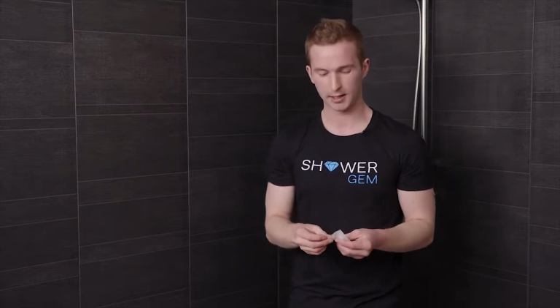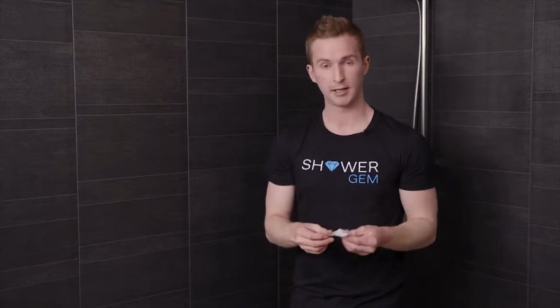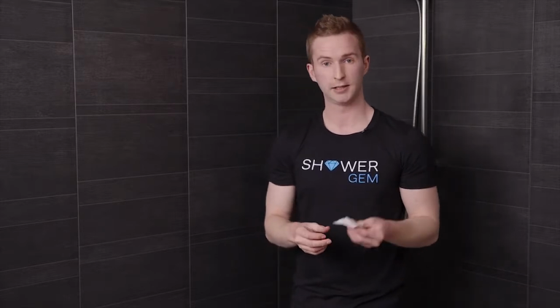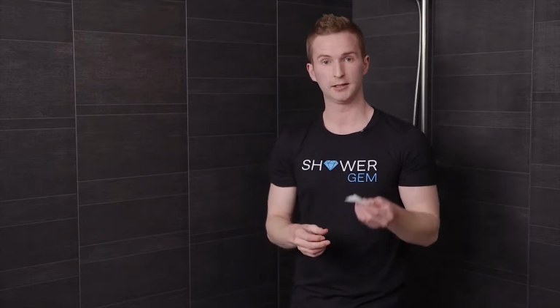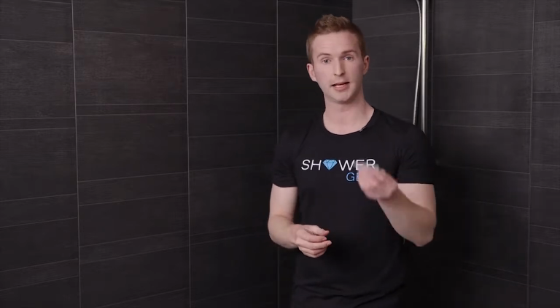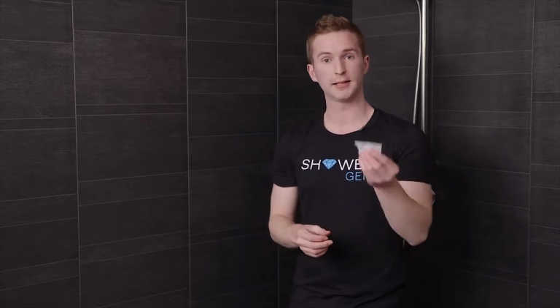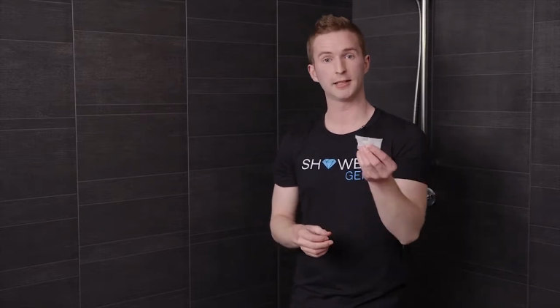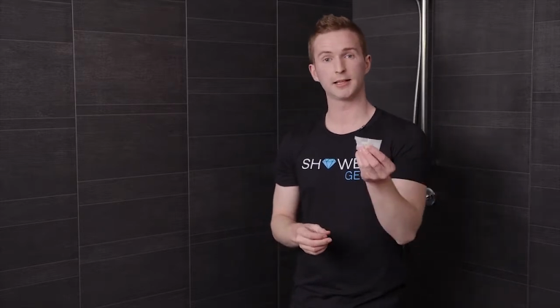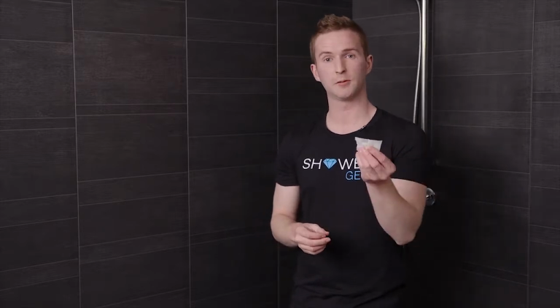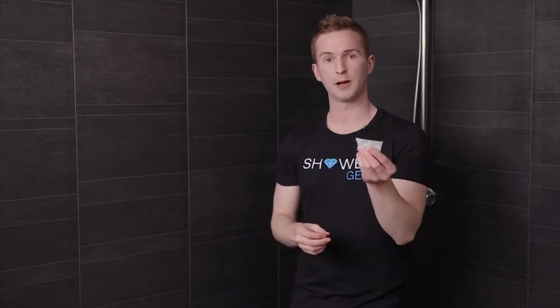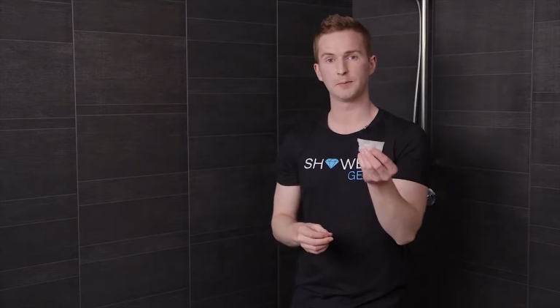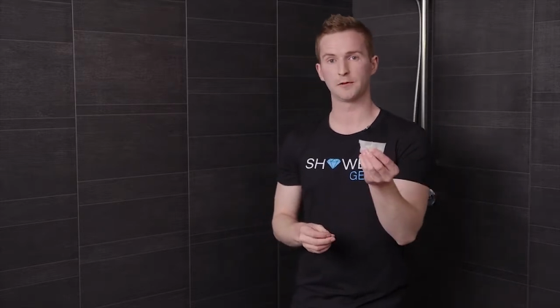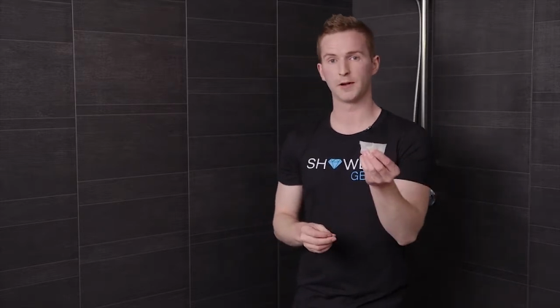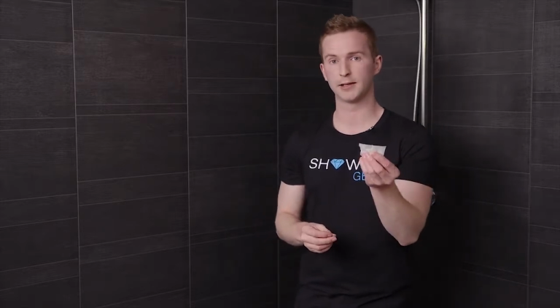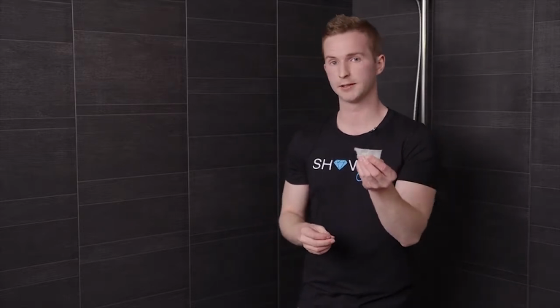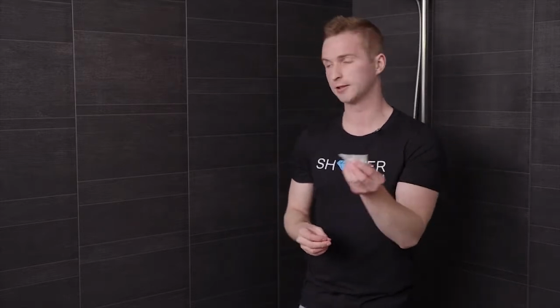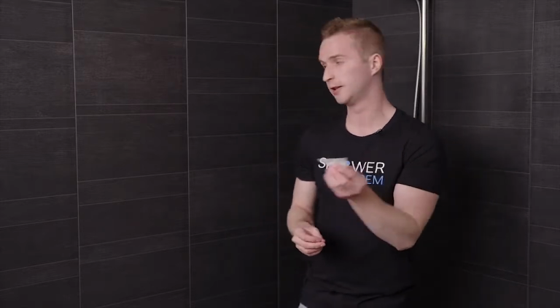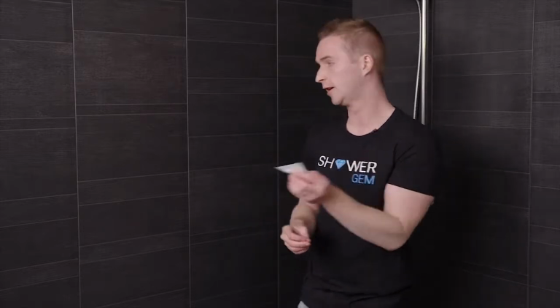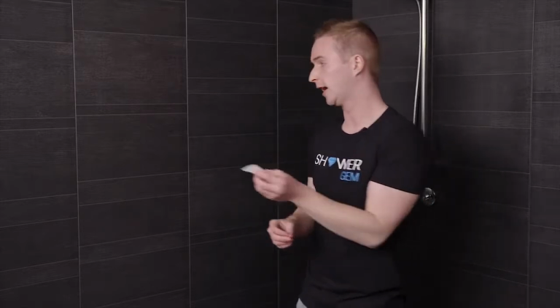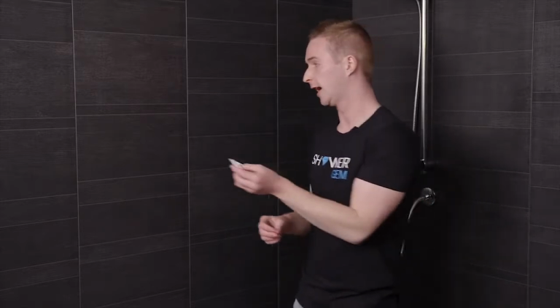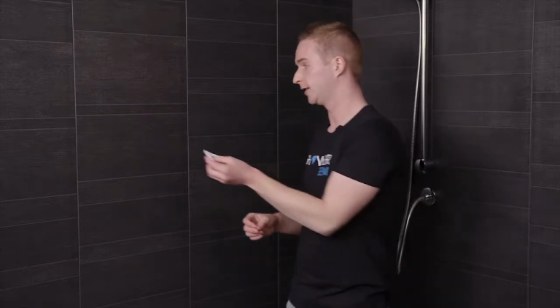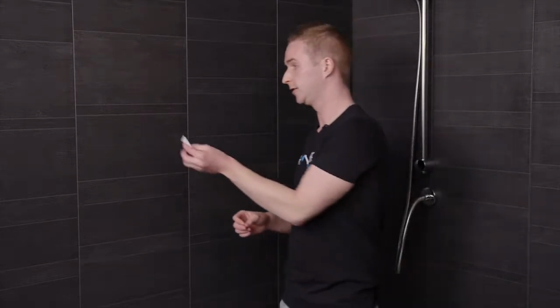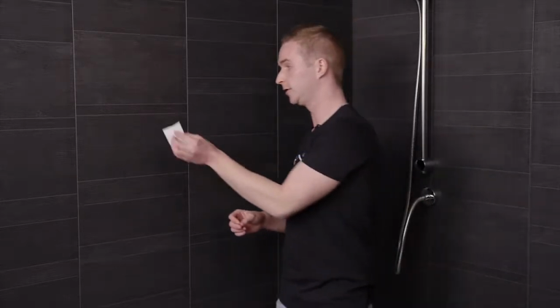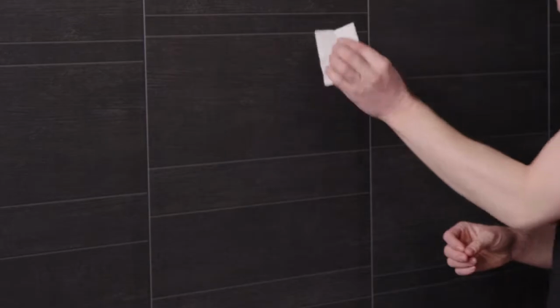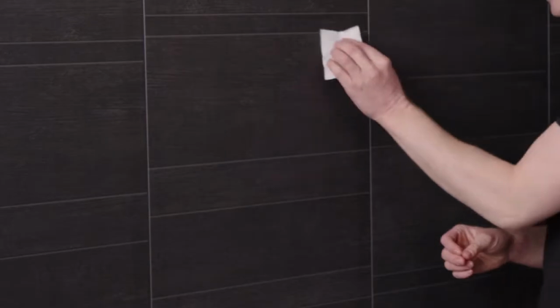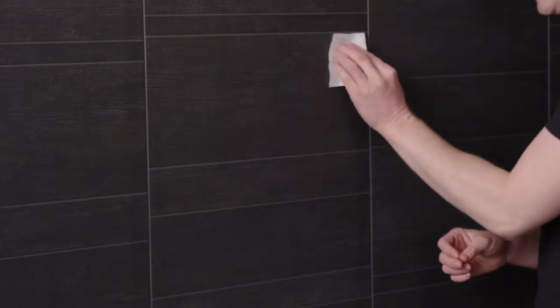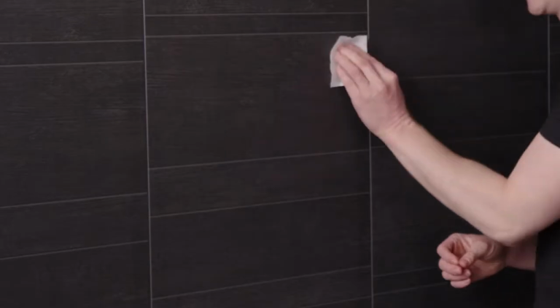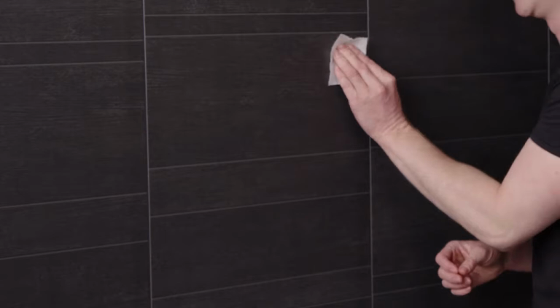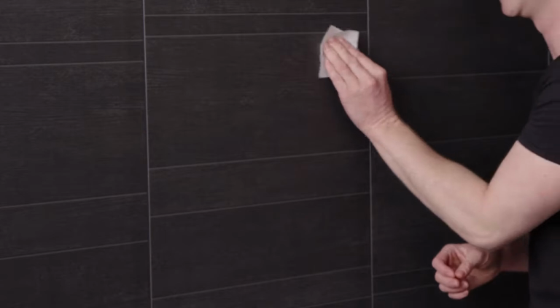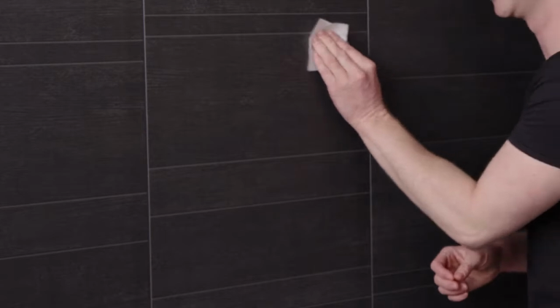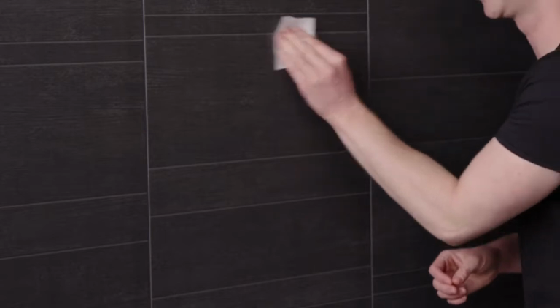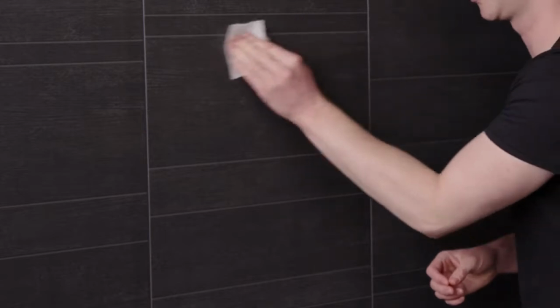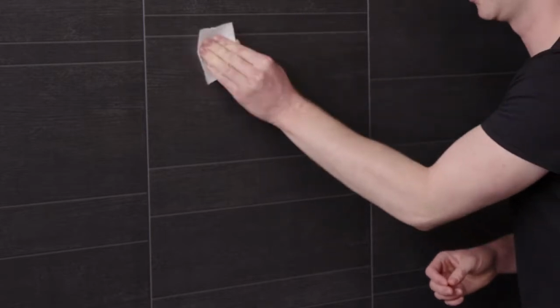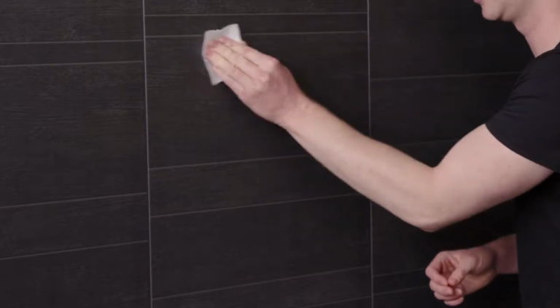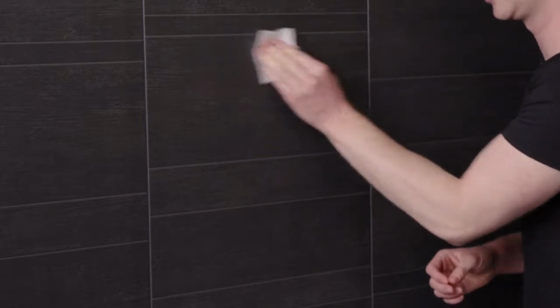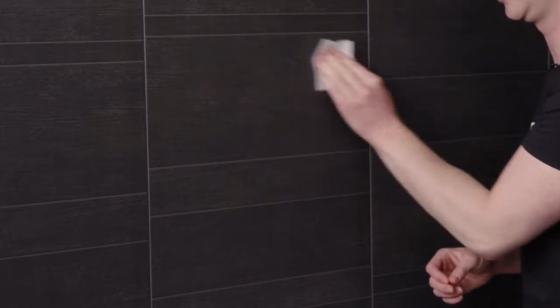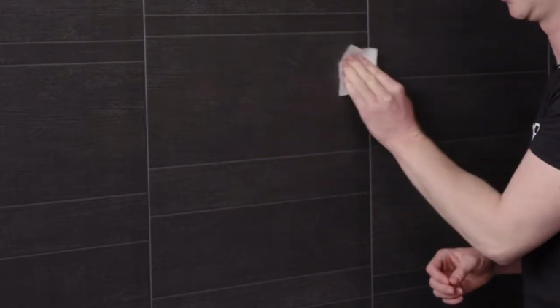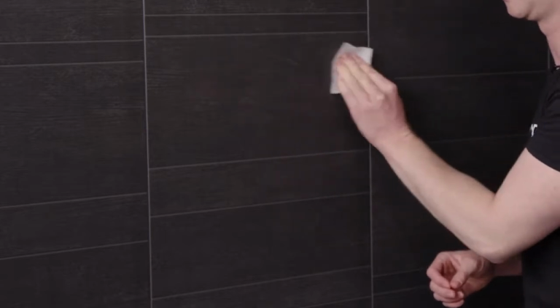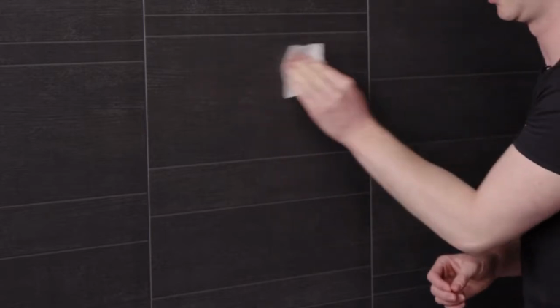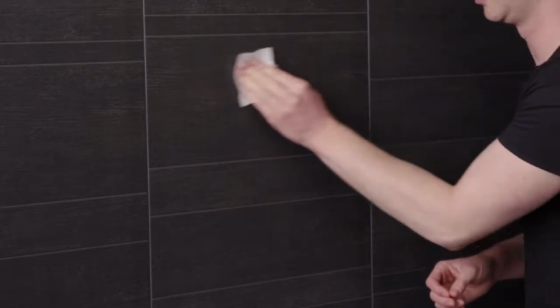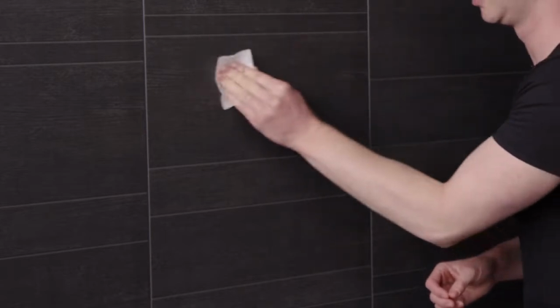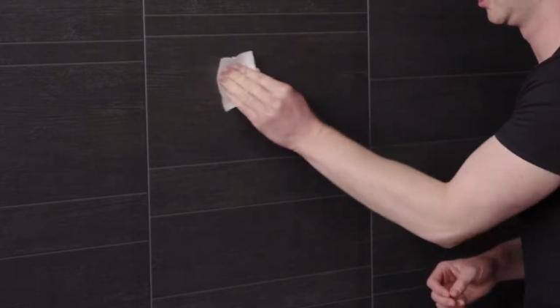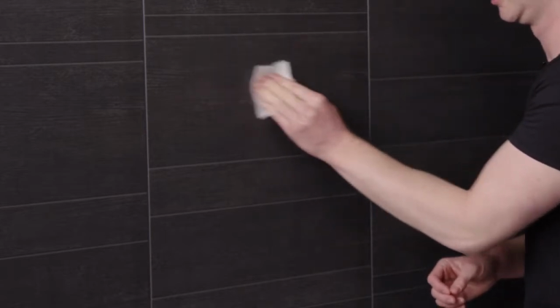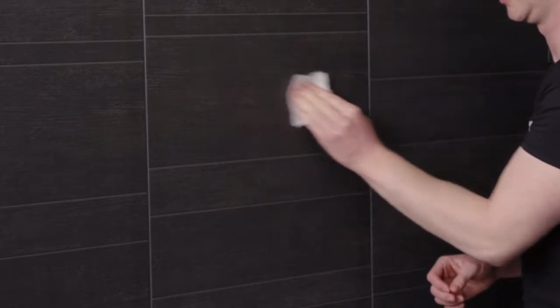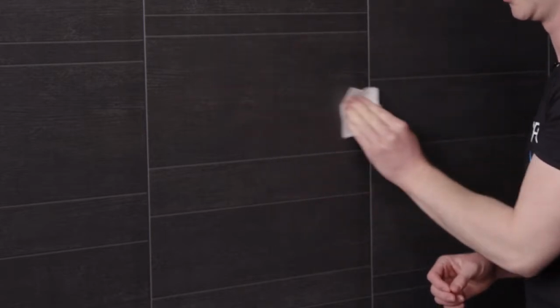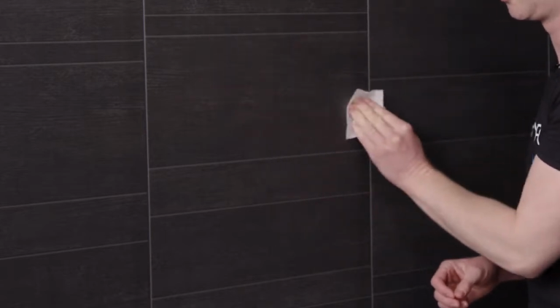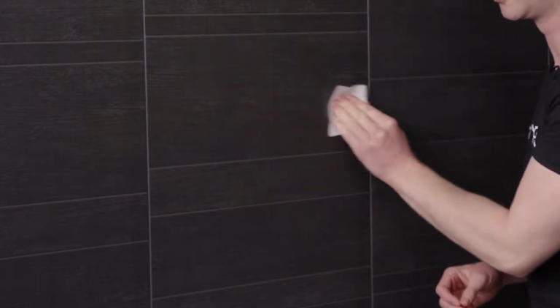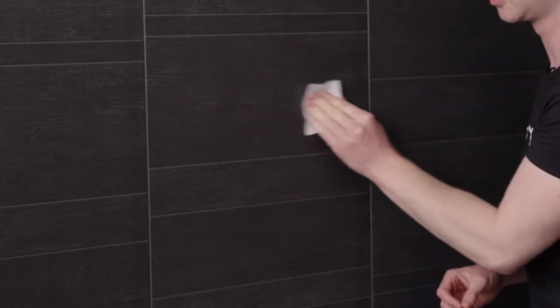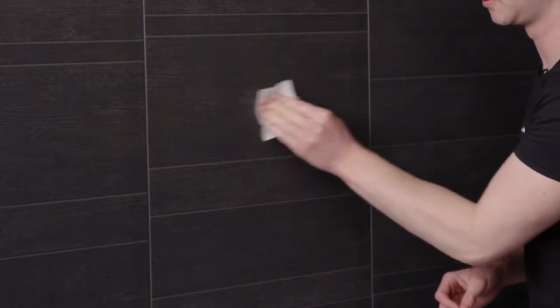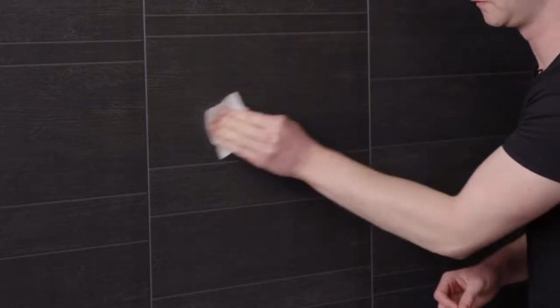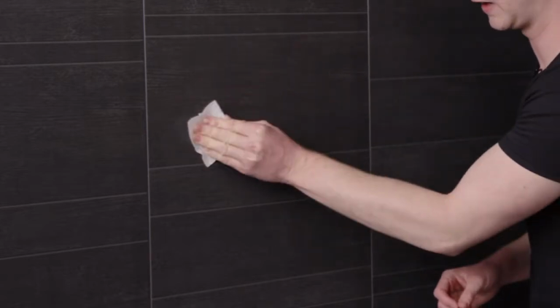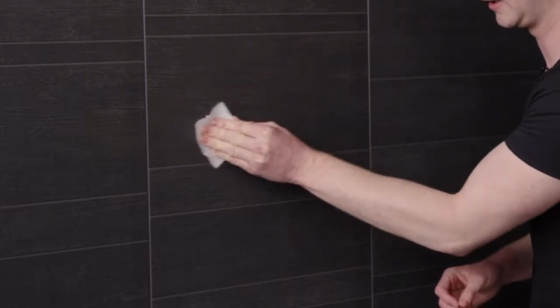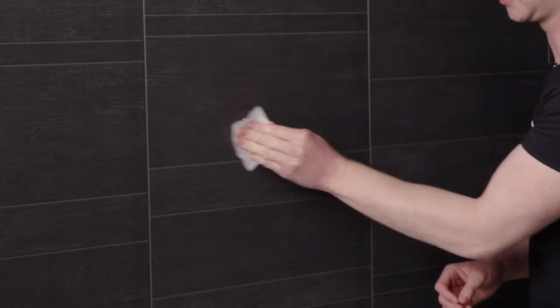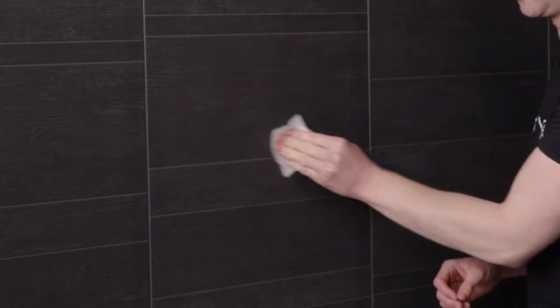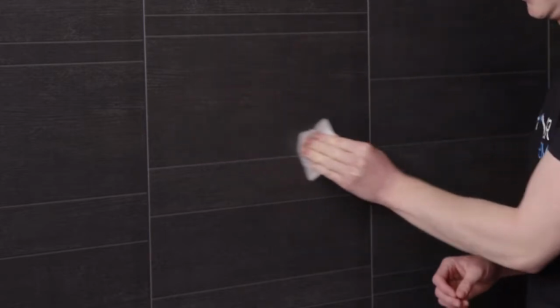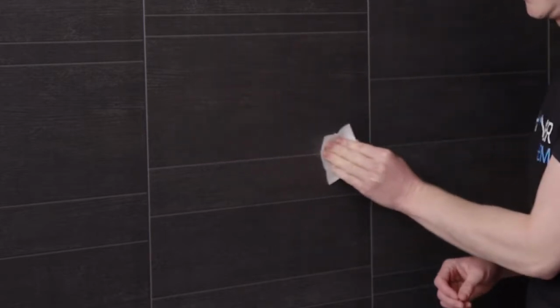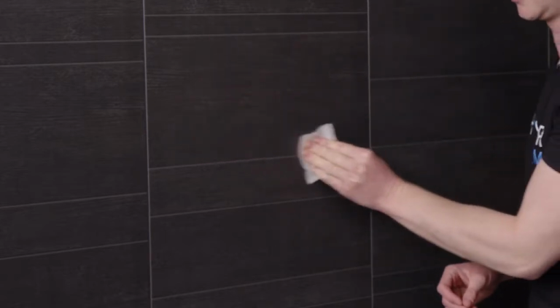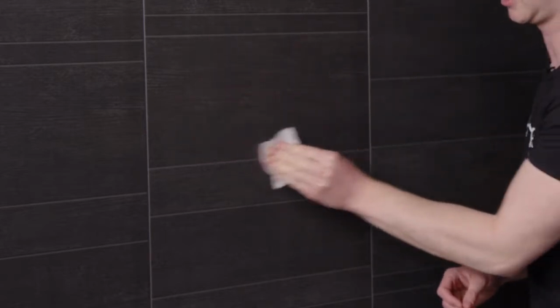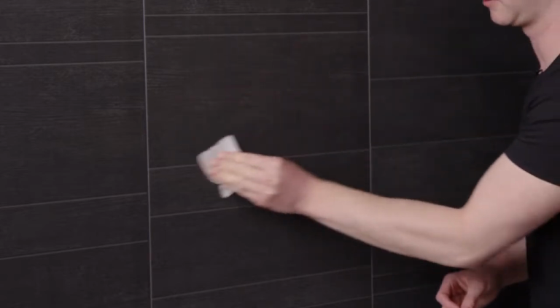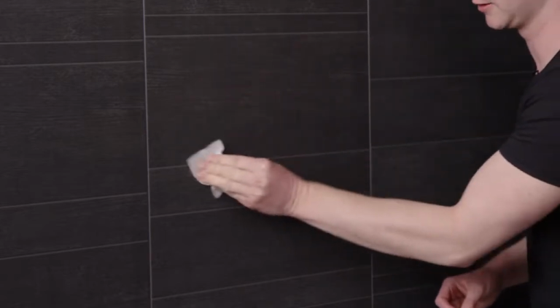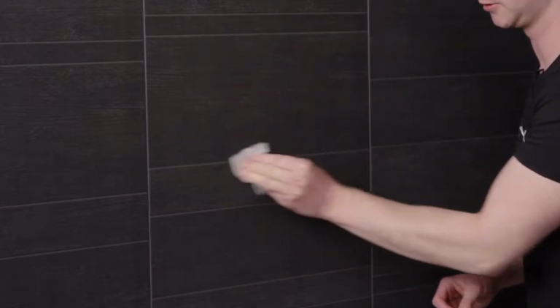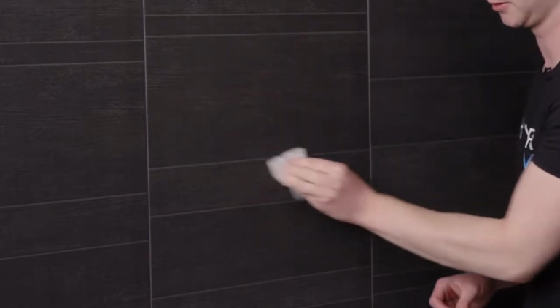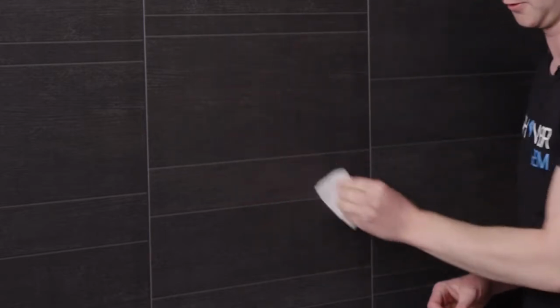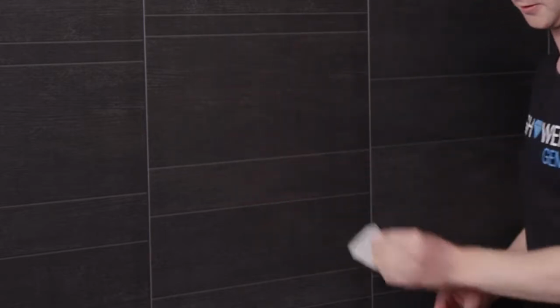You then take the wipe provided and you use that to thoroughly clean your wall in order to remove any grease or residues.